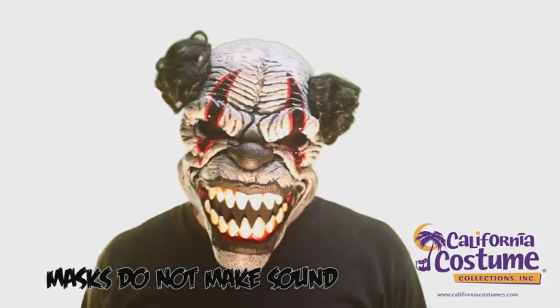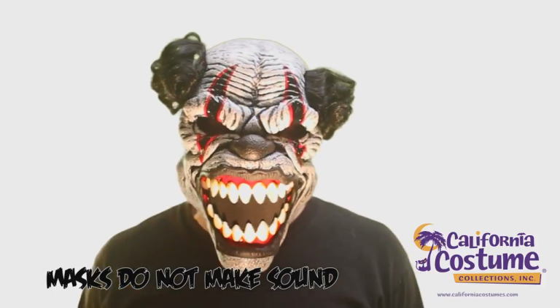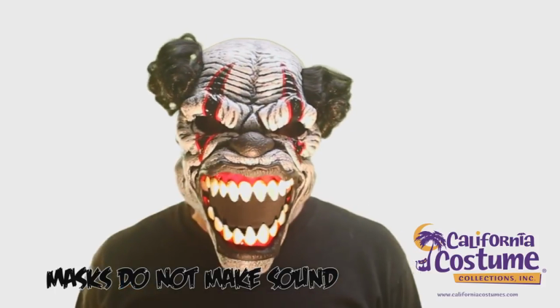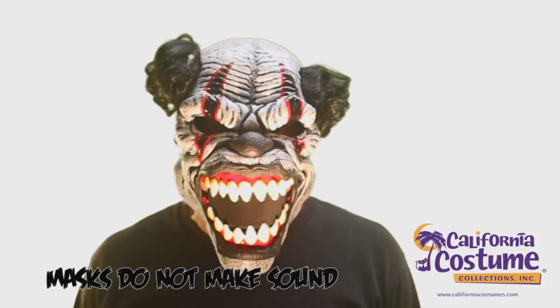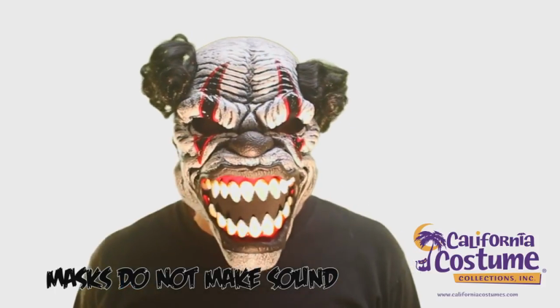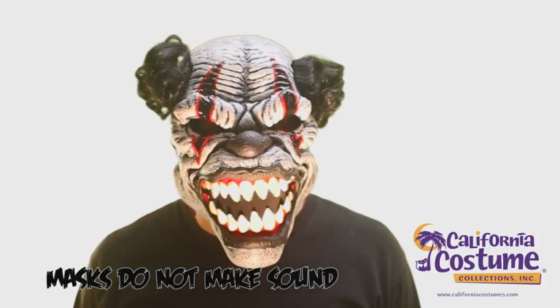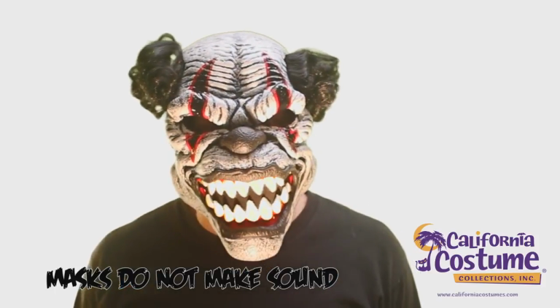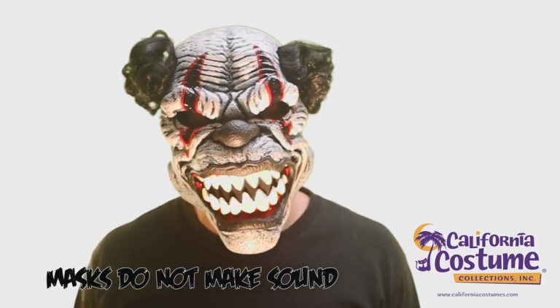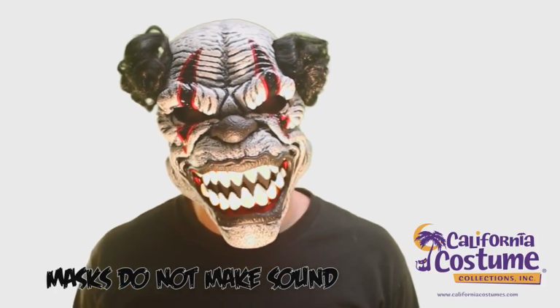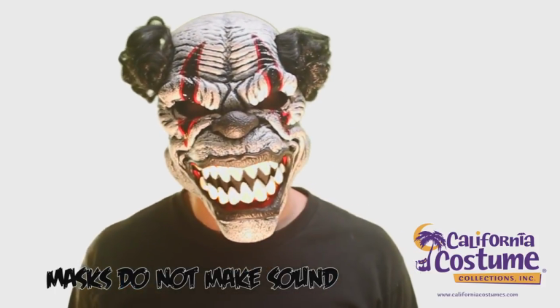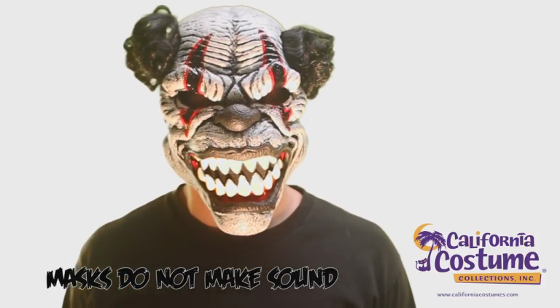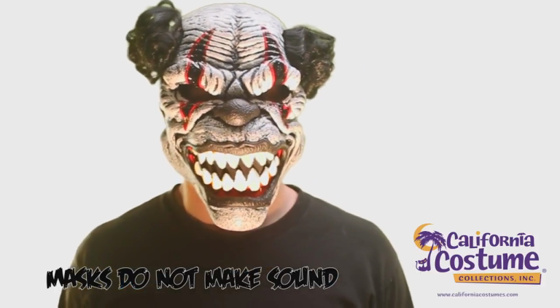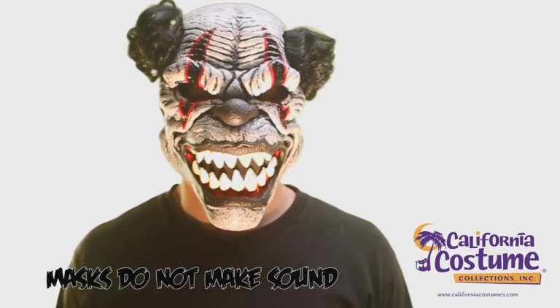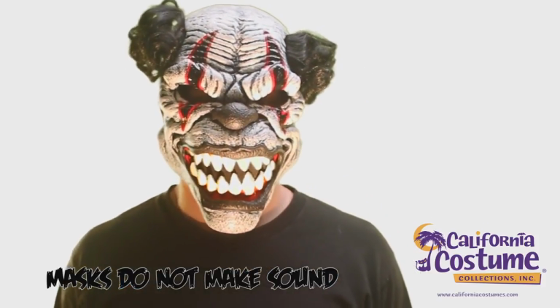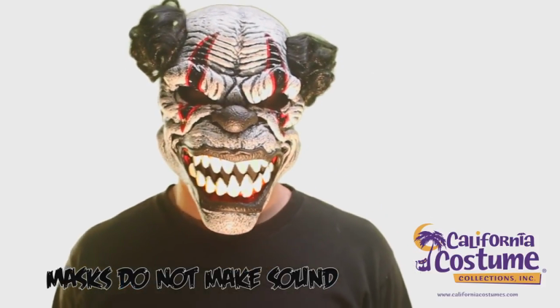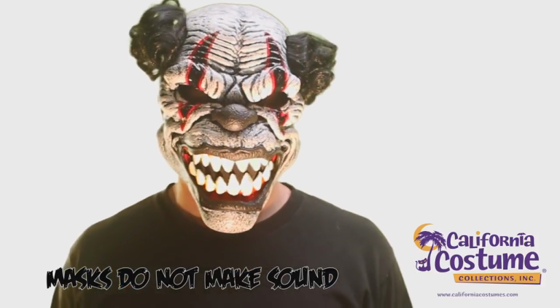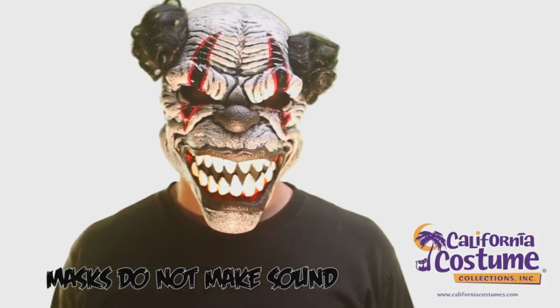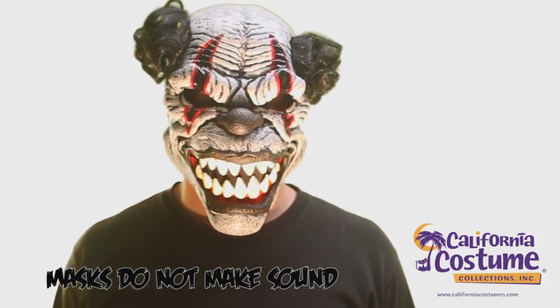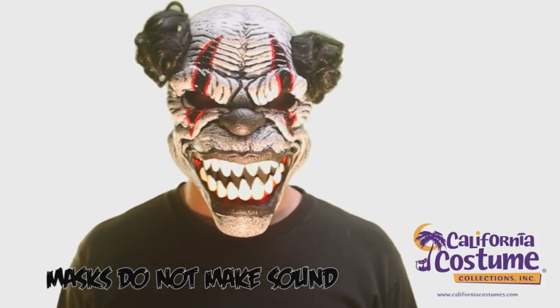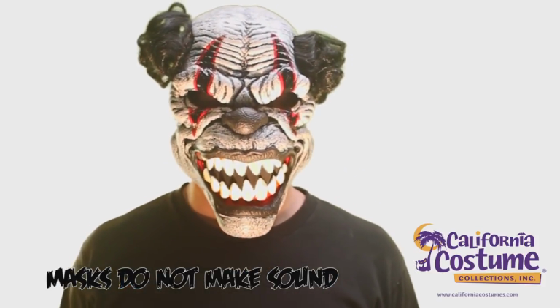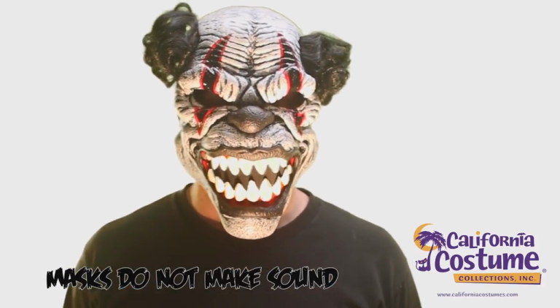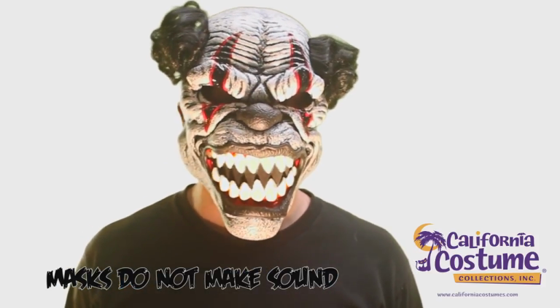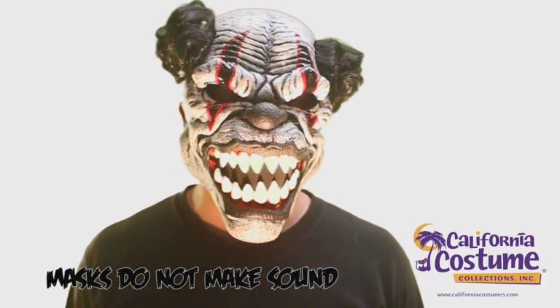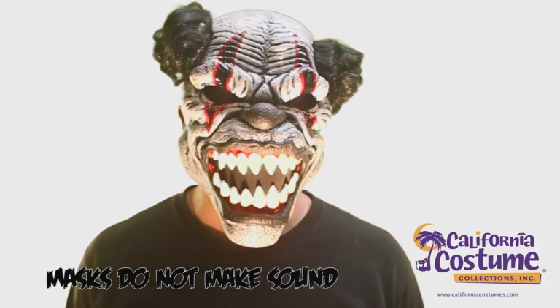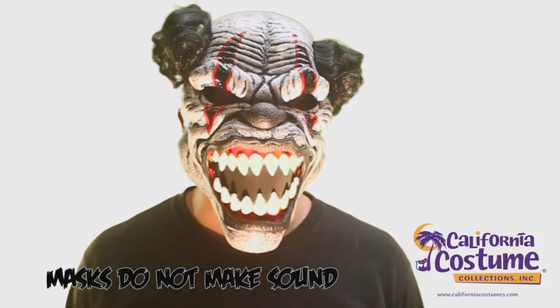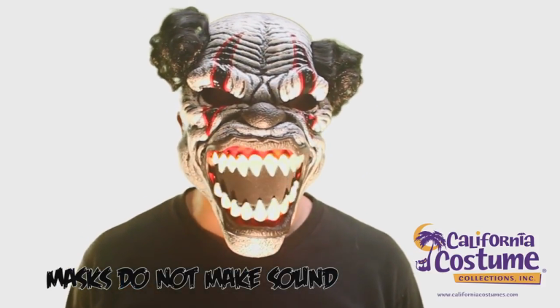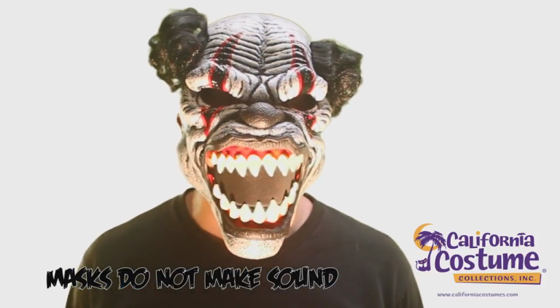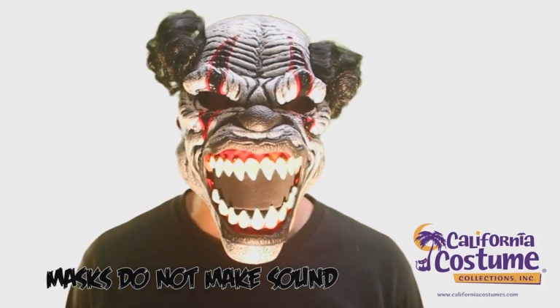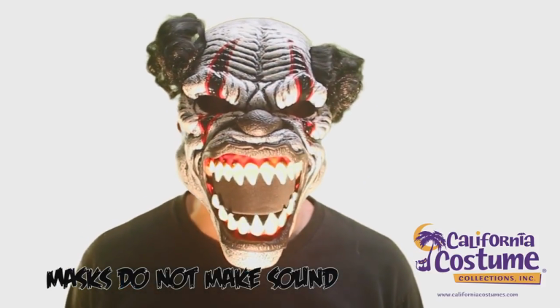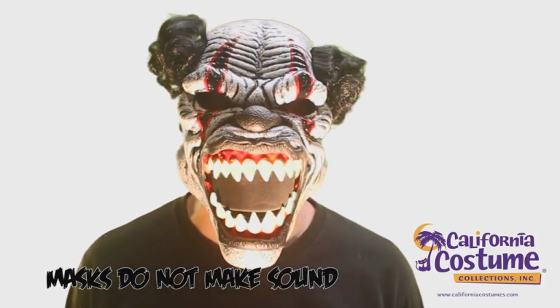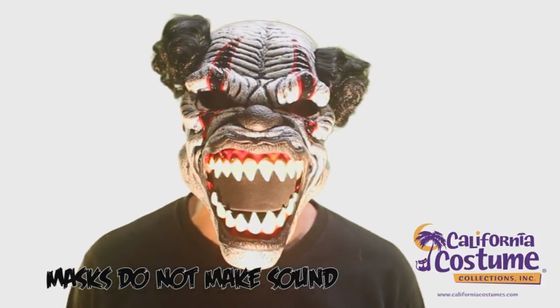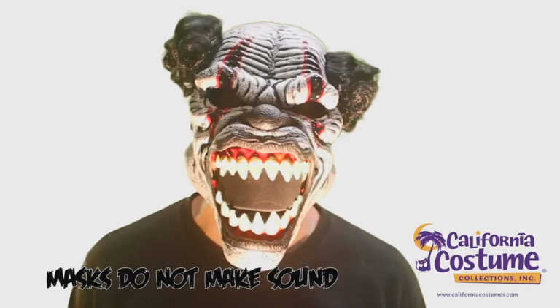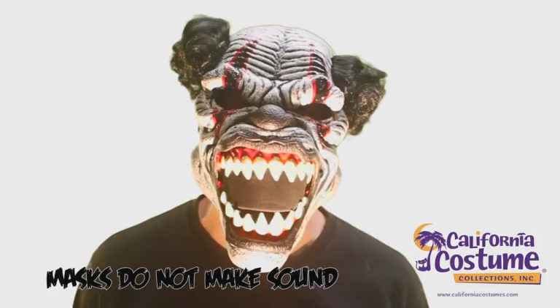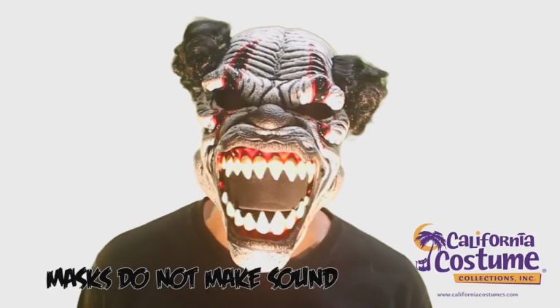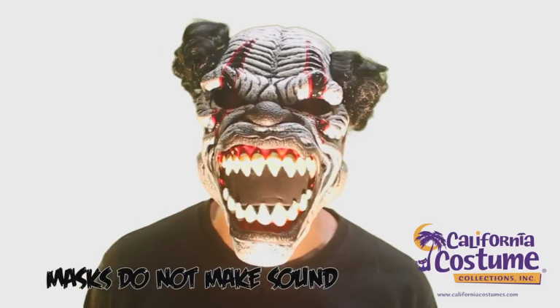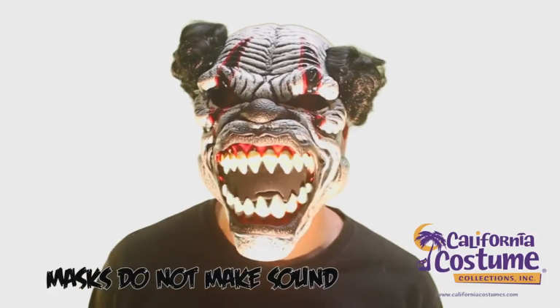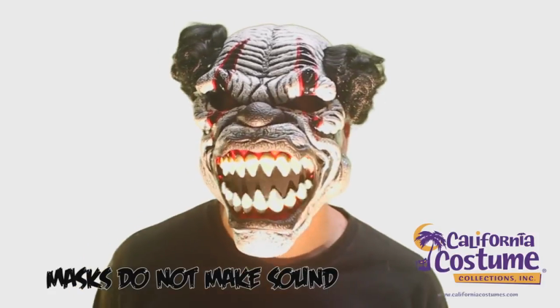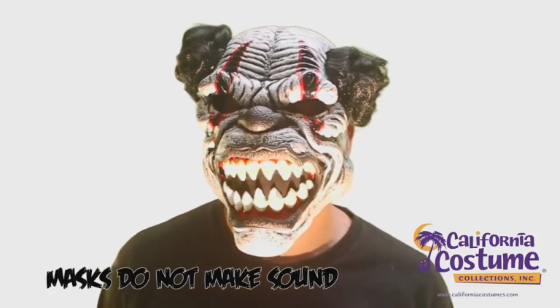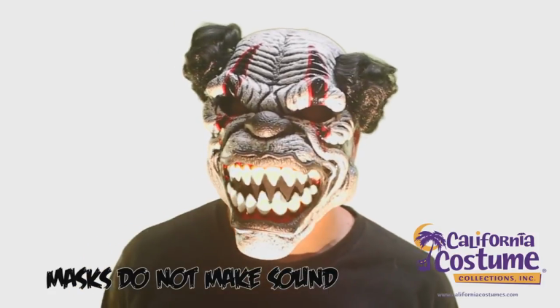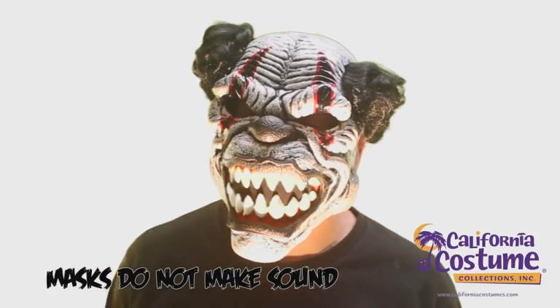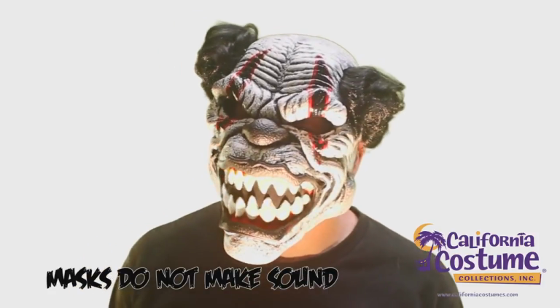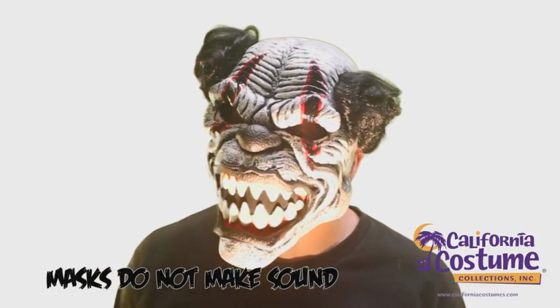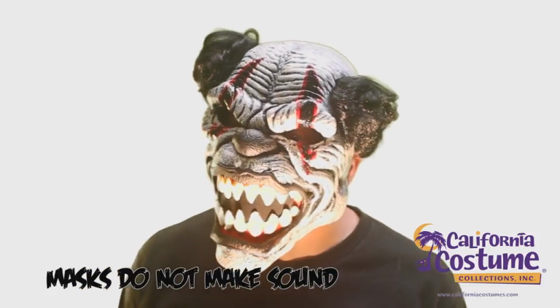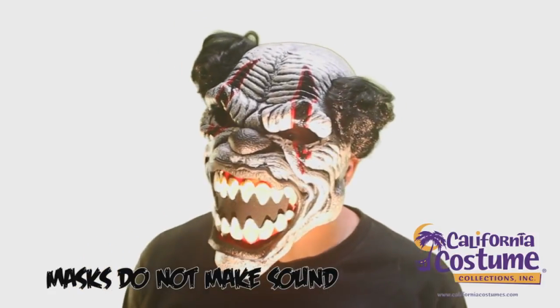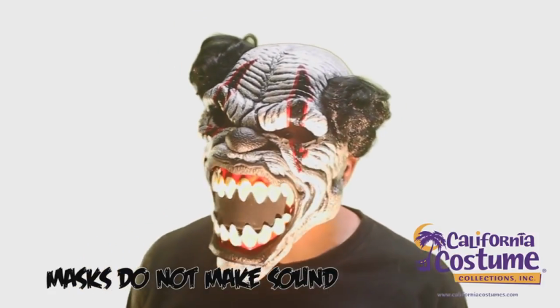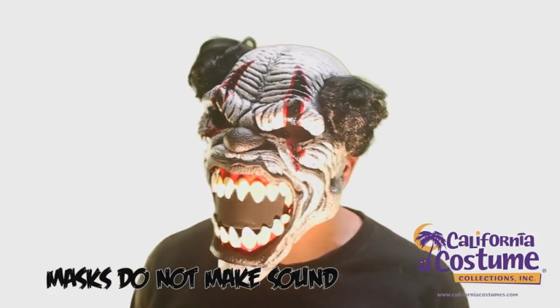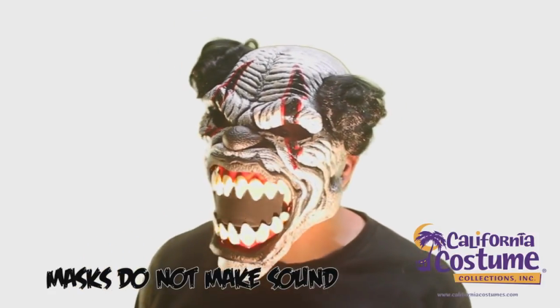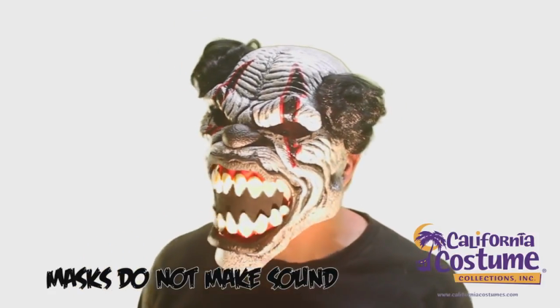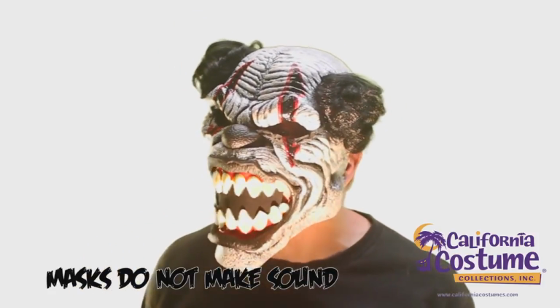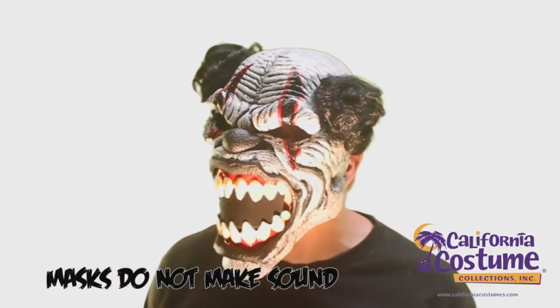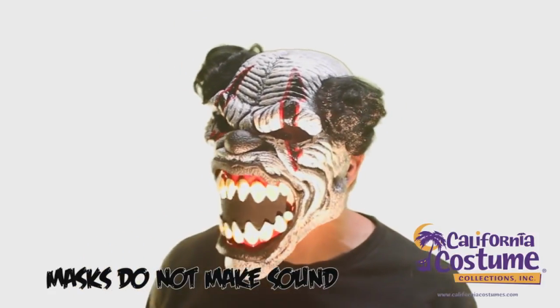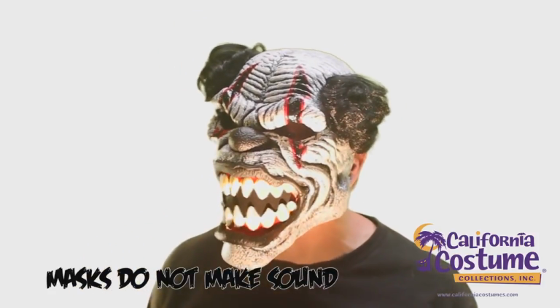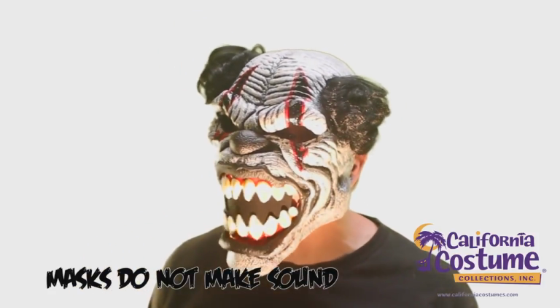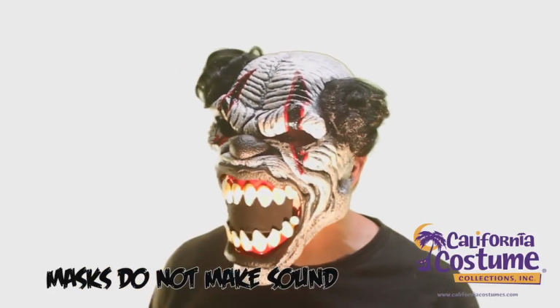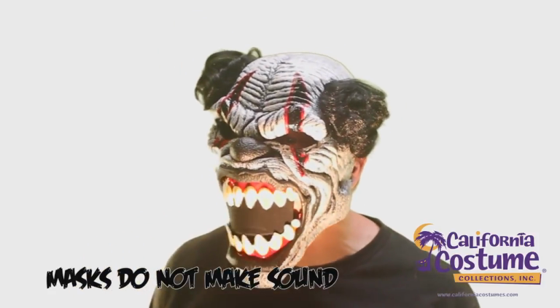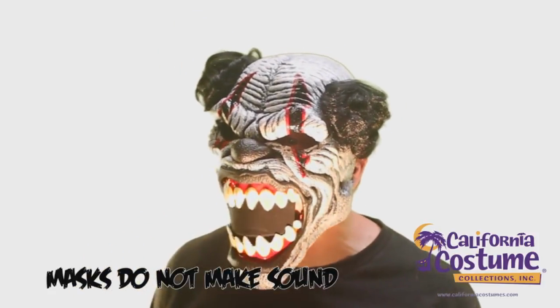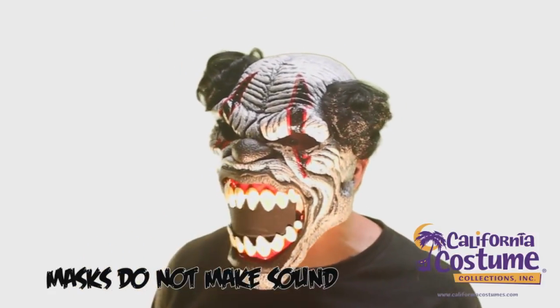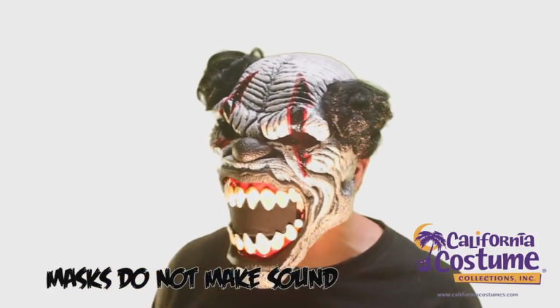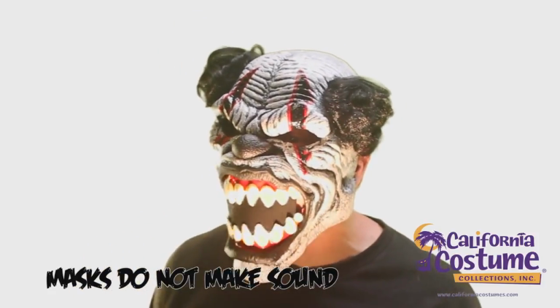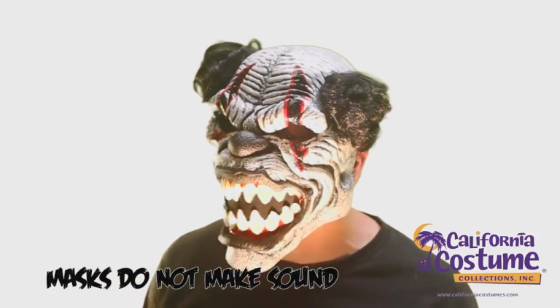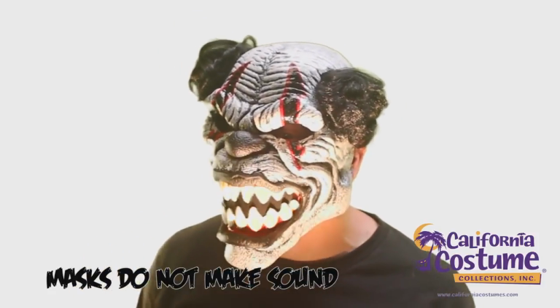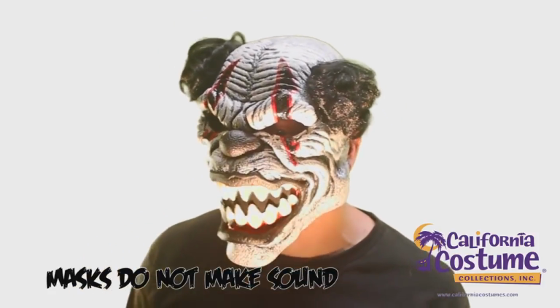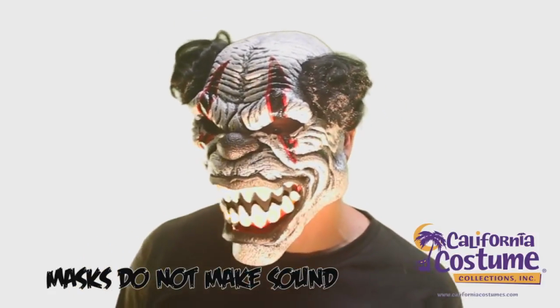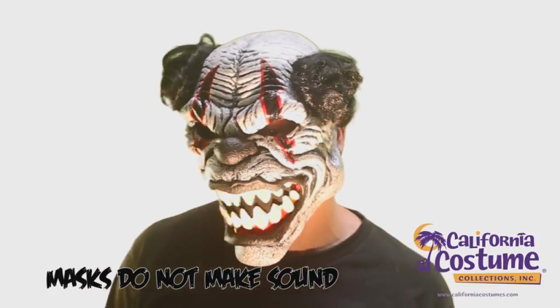You're now ready to enjoy your Animotion mask. Only from California Costume Collections.